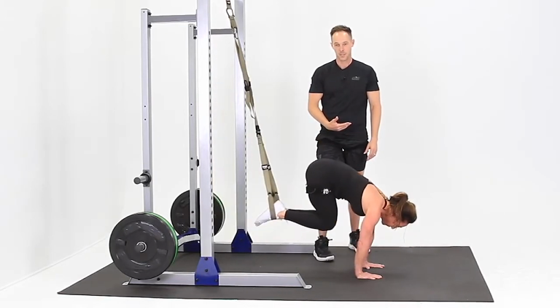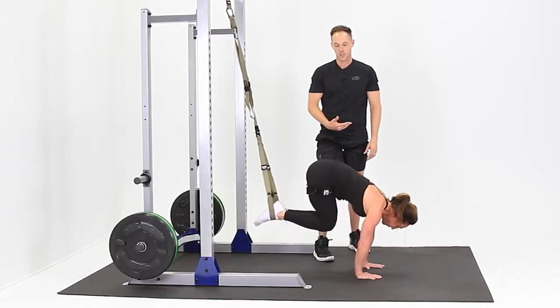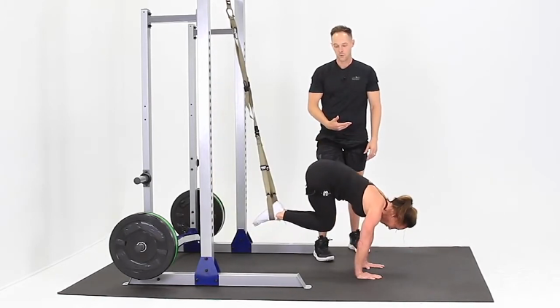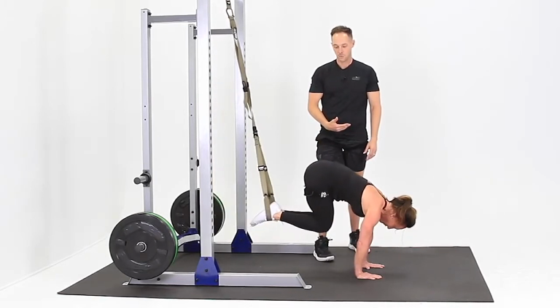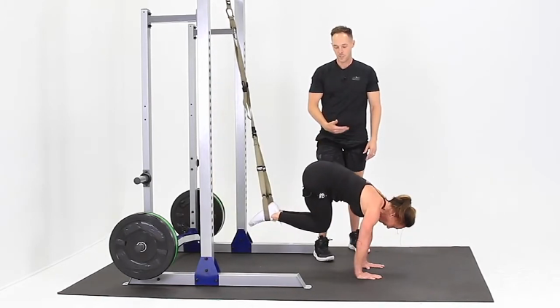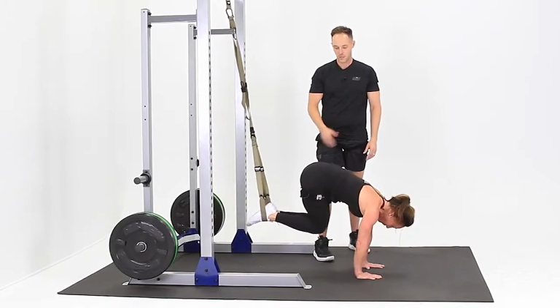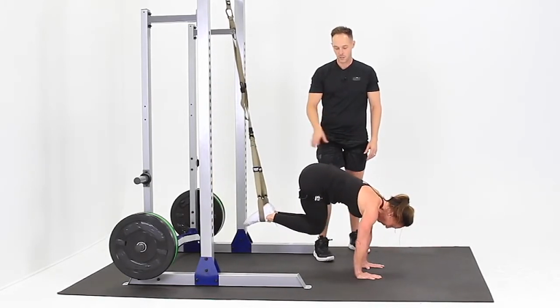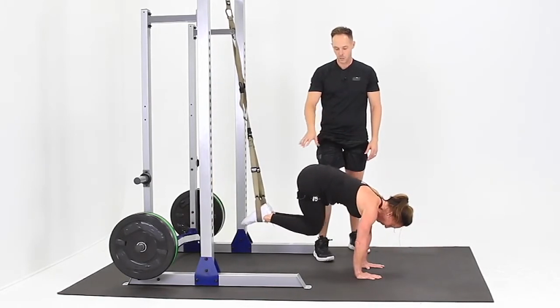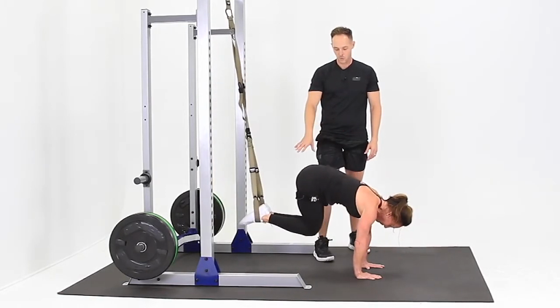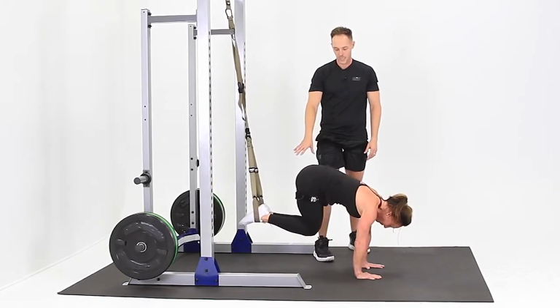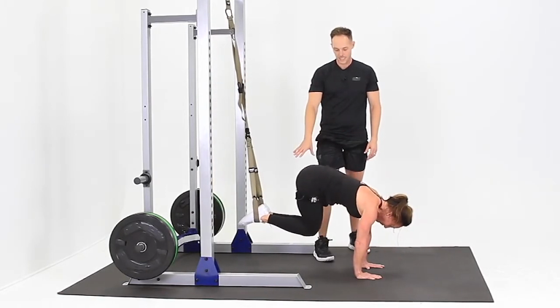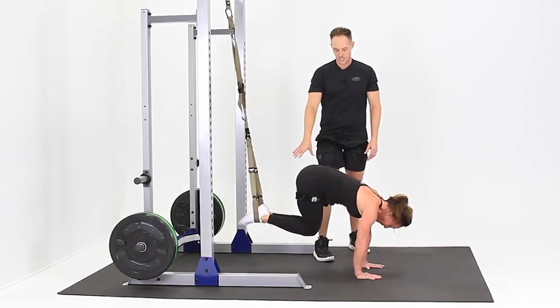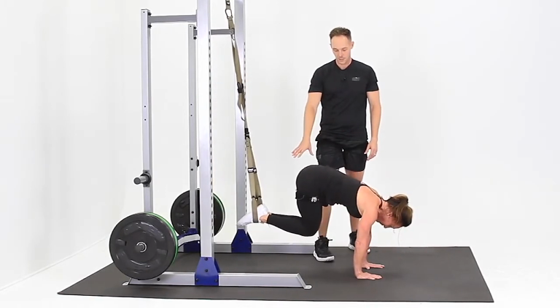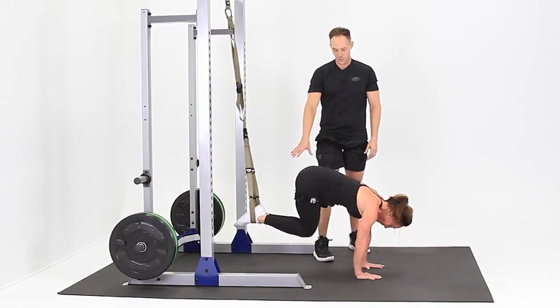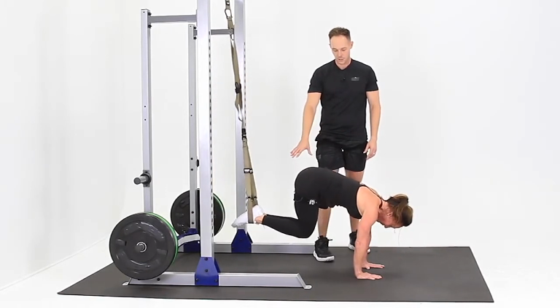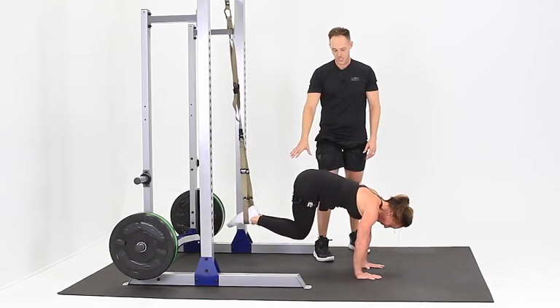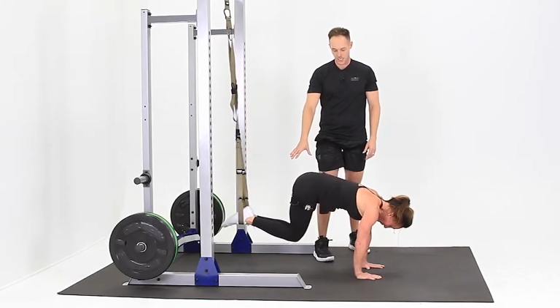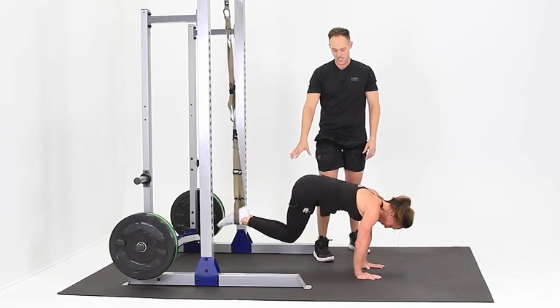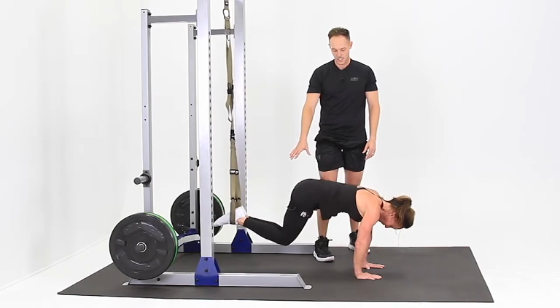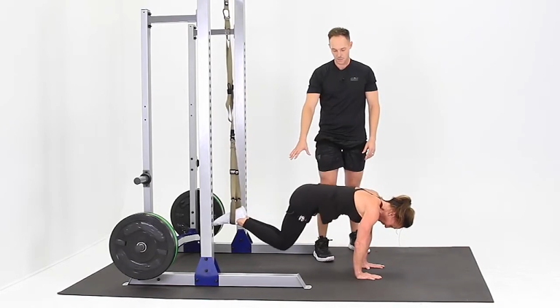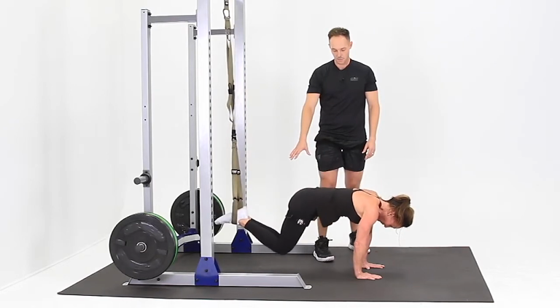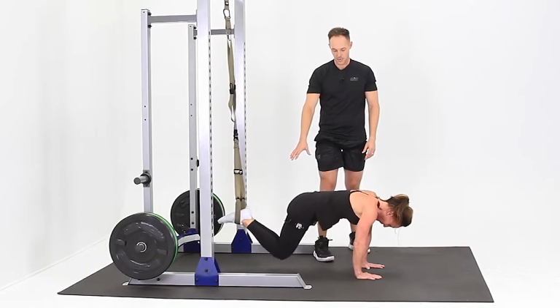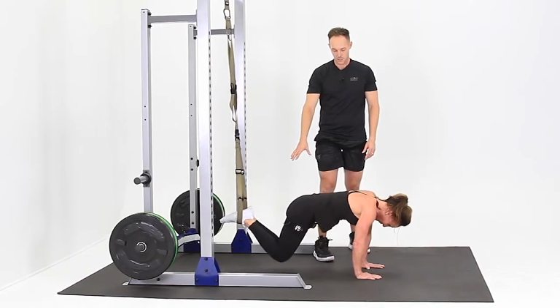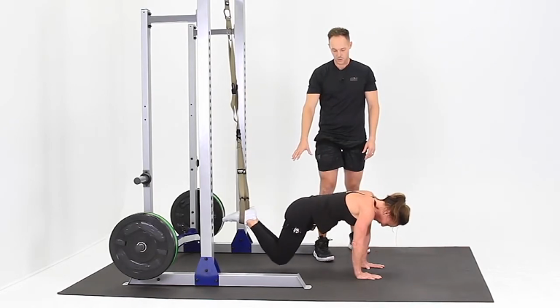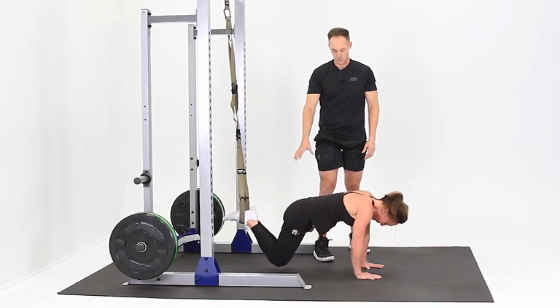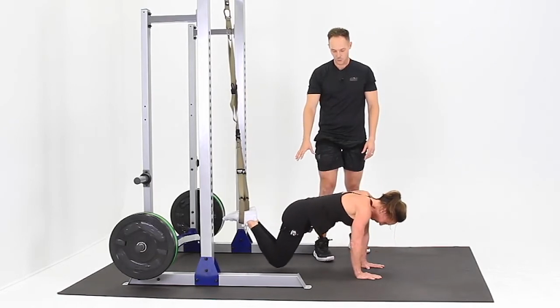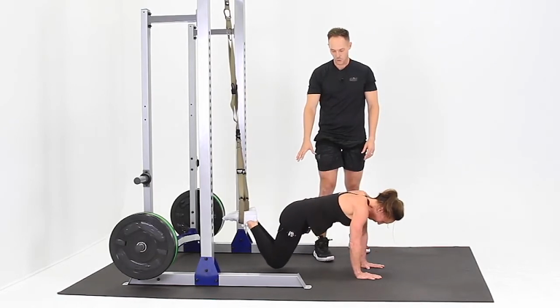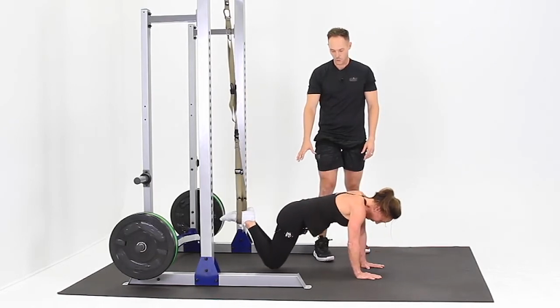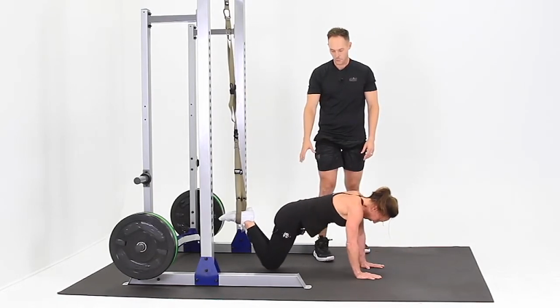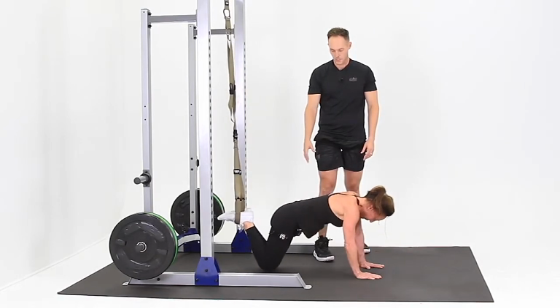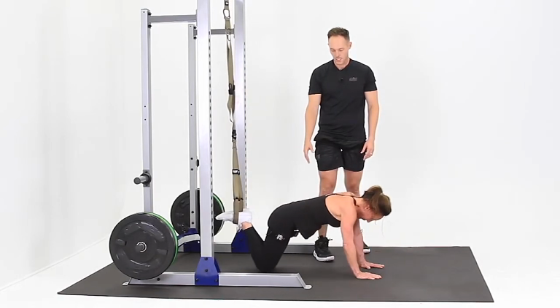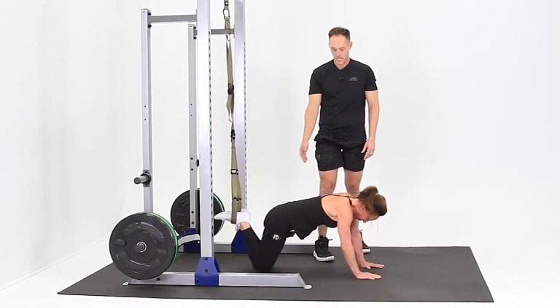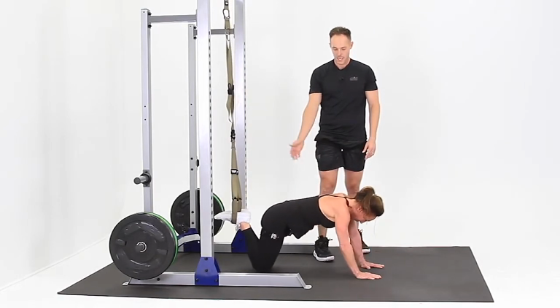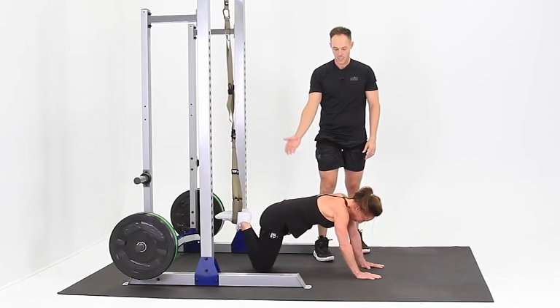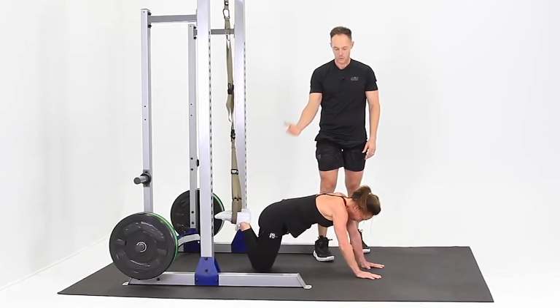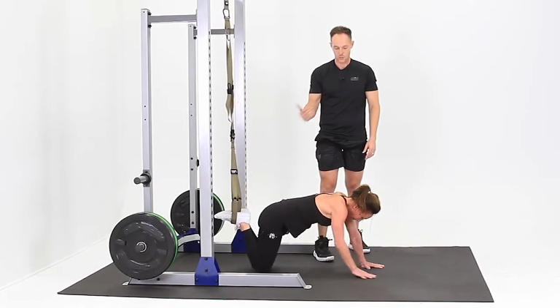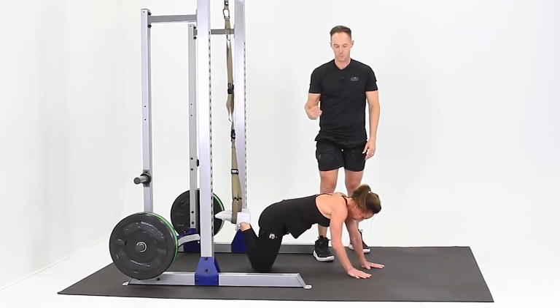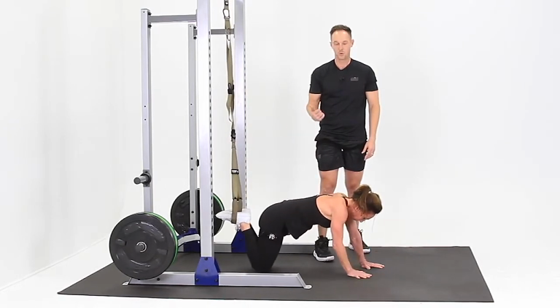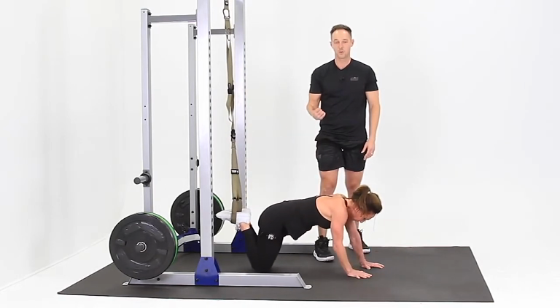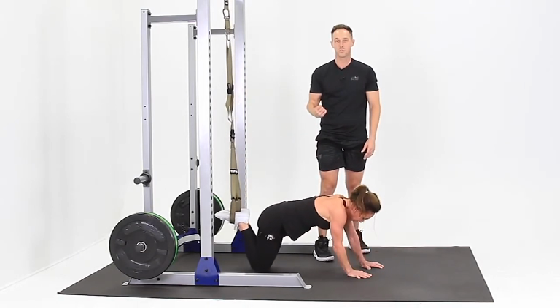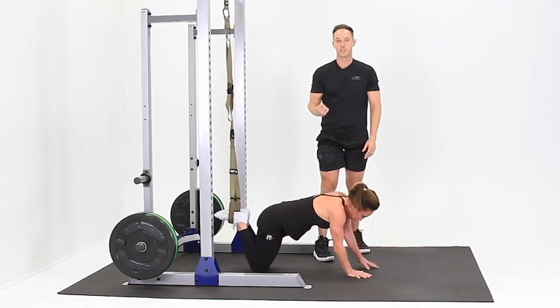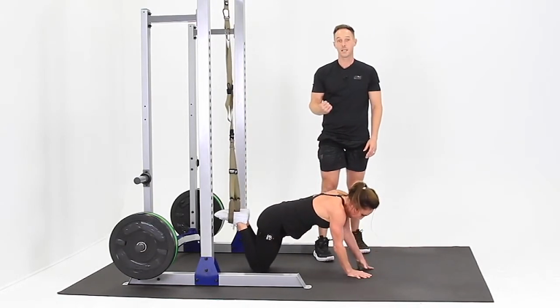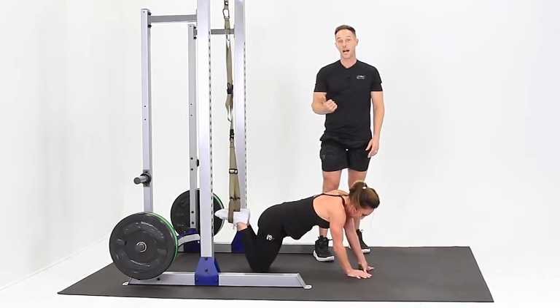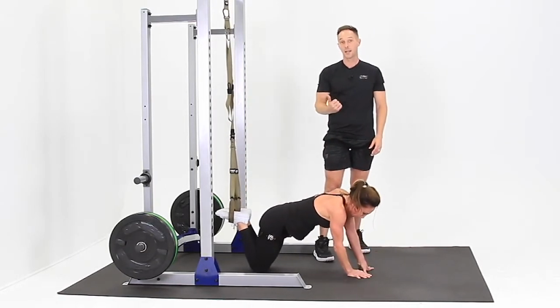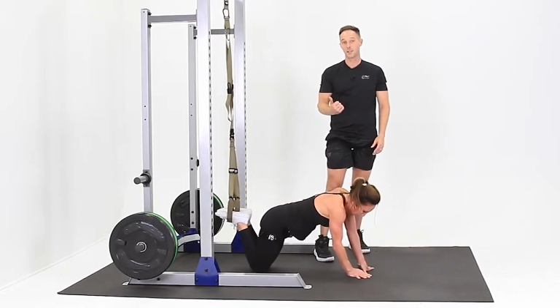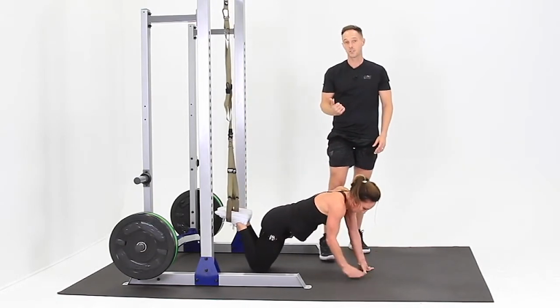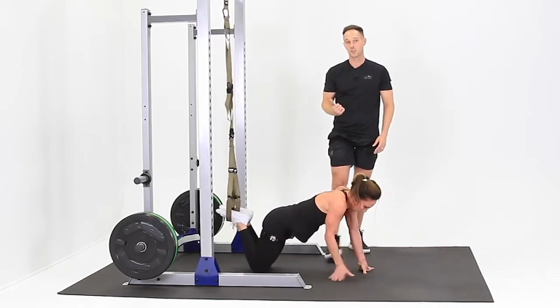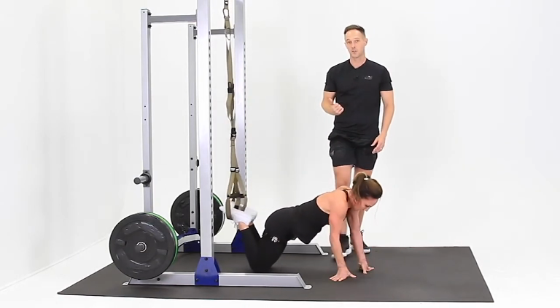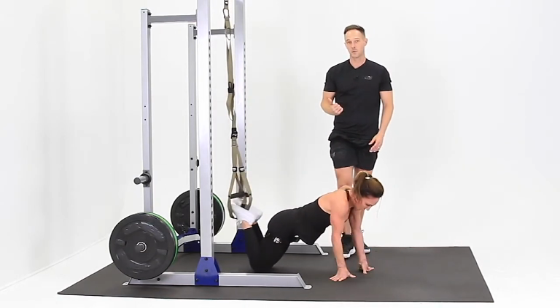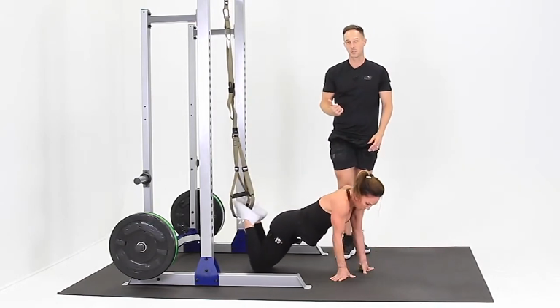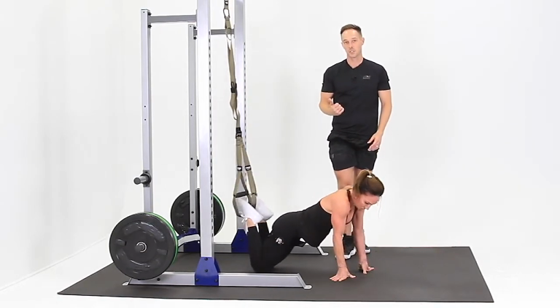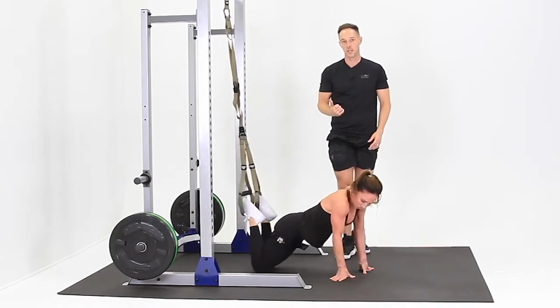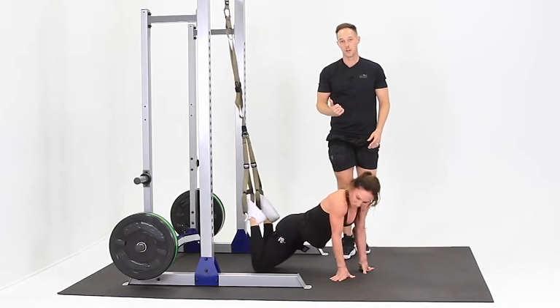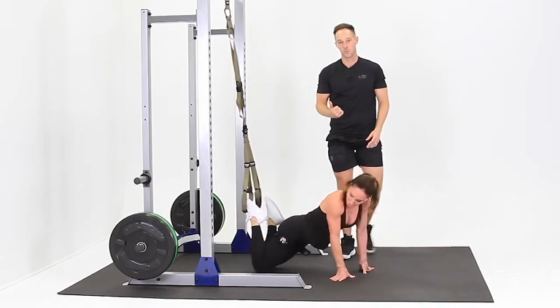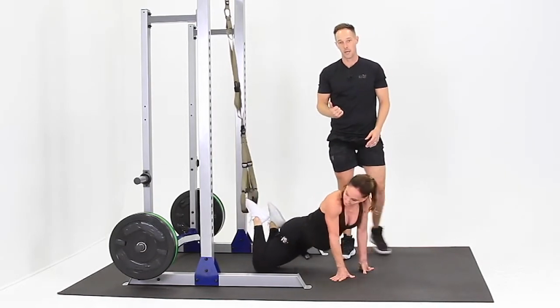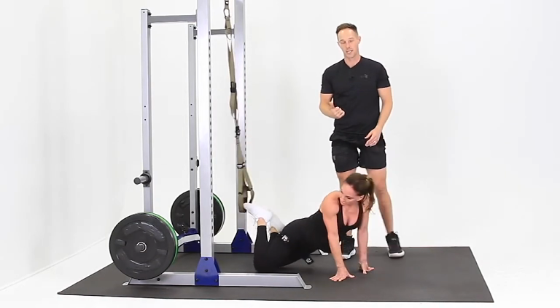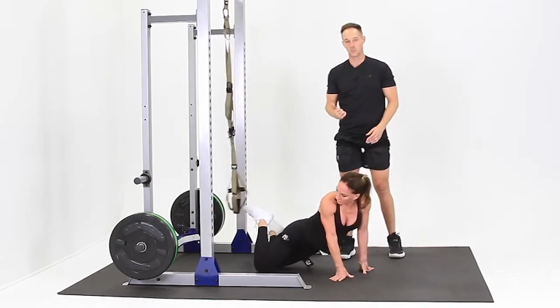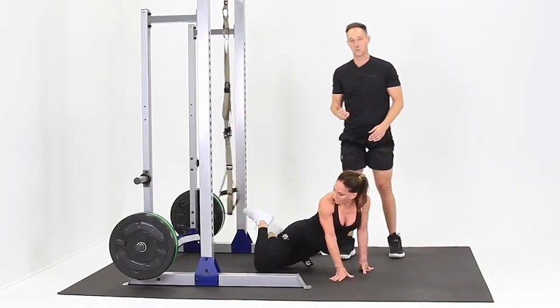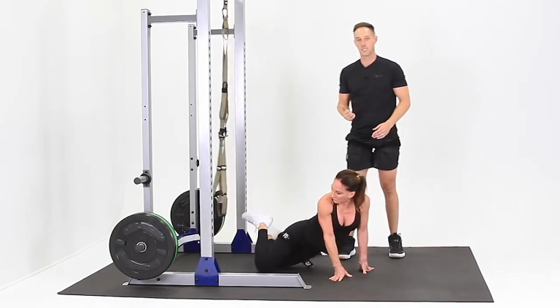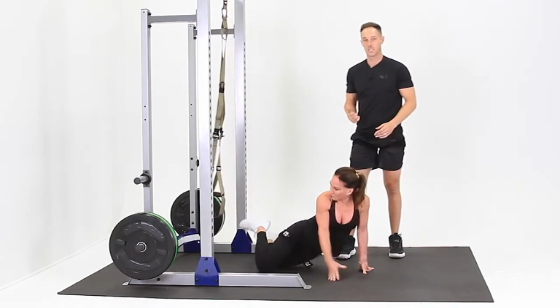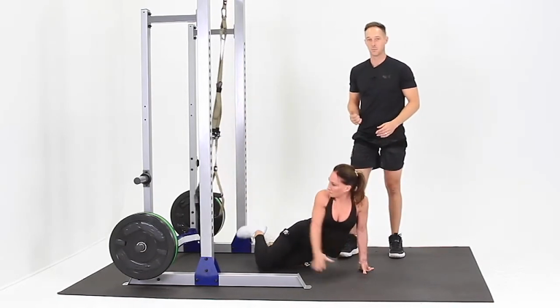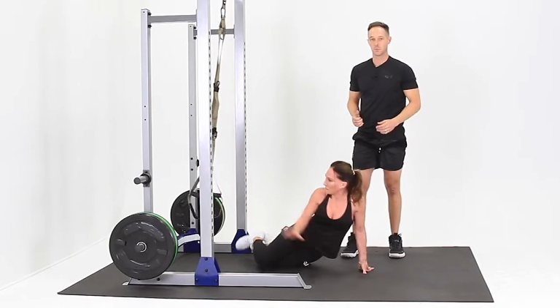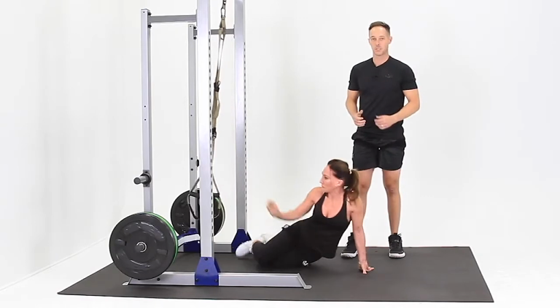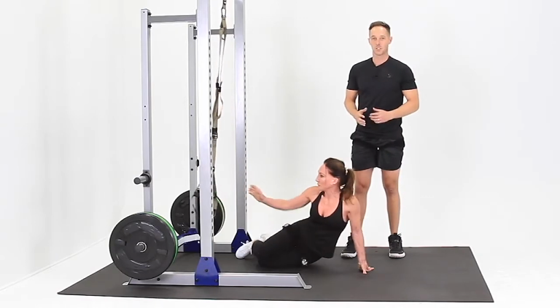From there, go right down to your knees, back to your forearms, and you can pull your feet out of the stirrups and go back to a seated position.